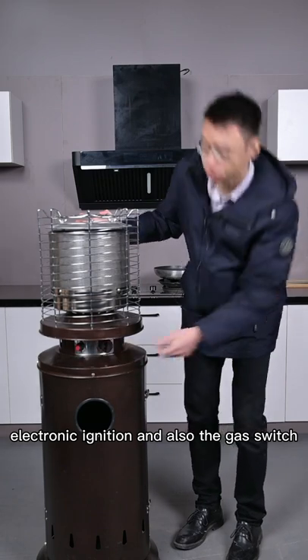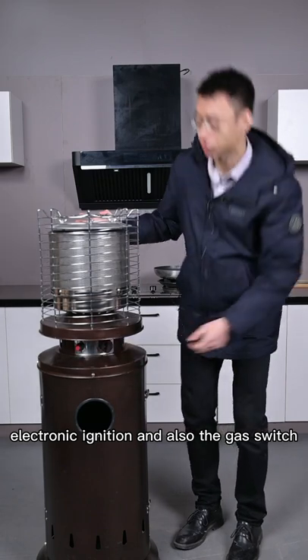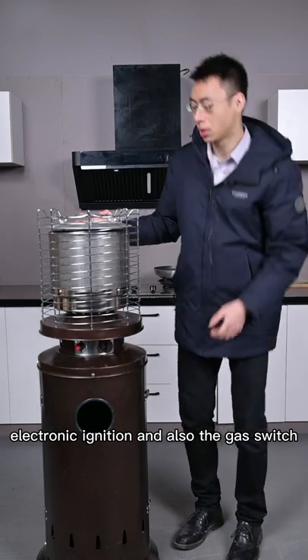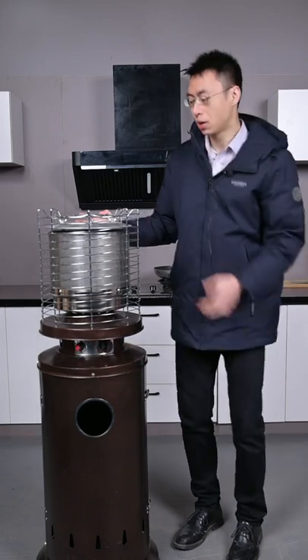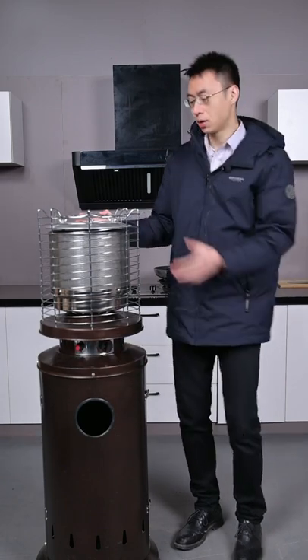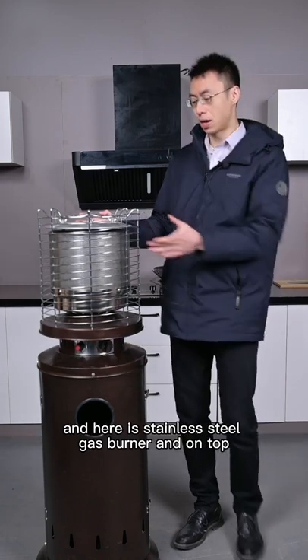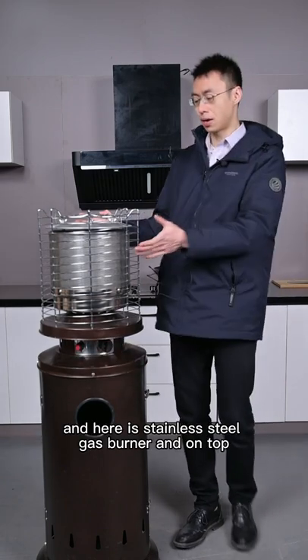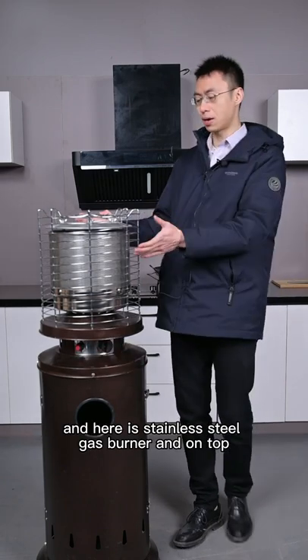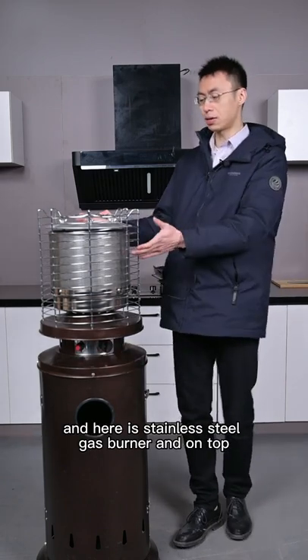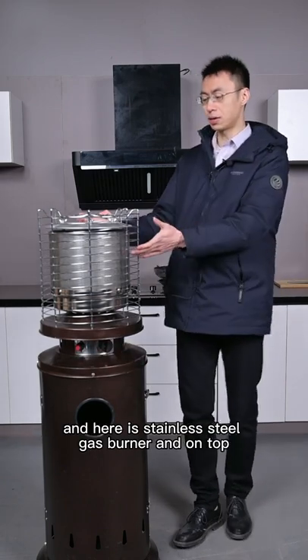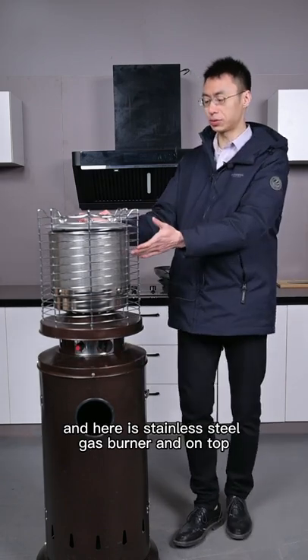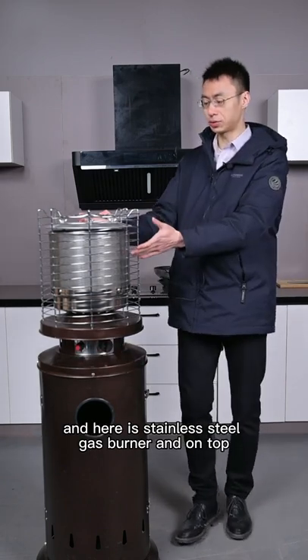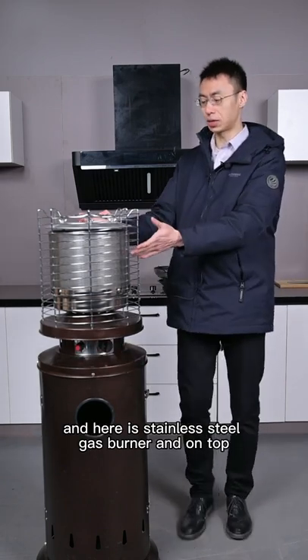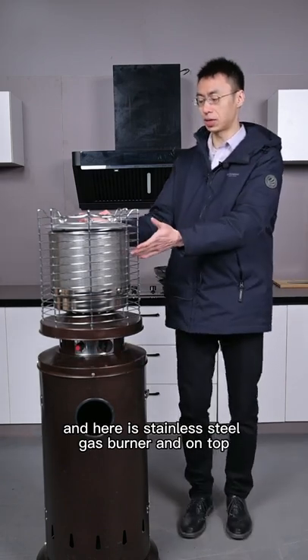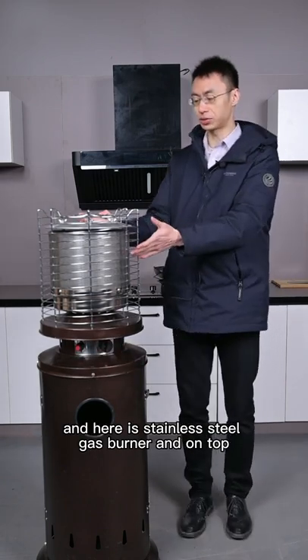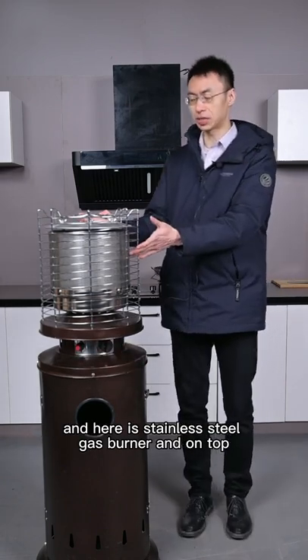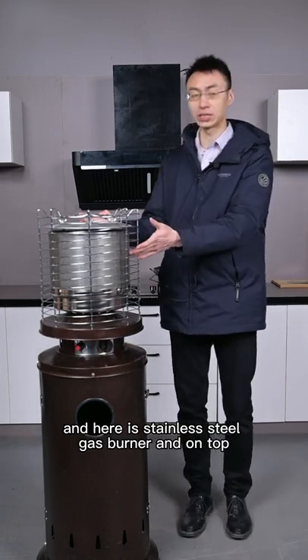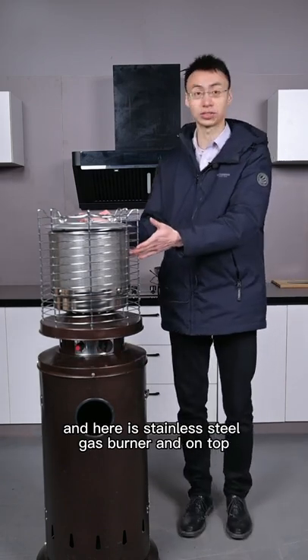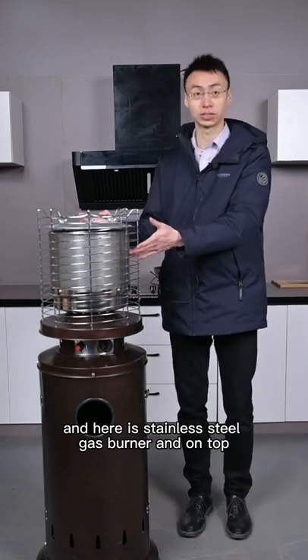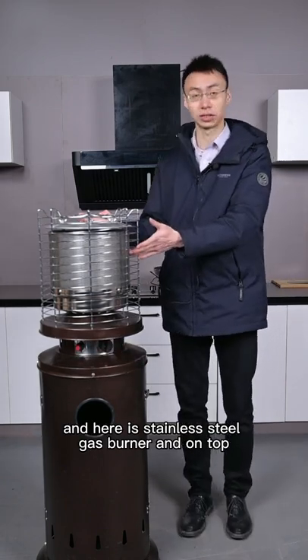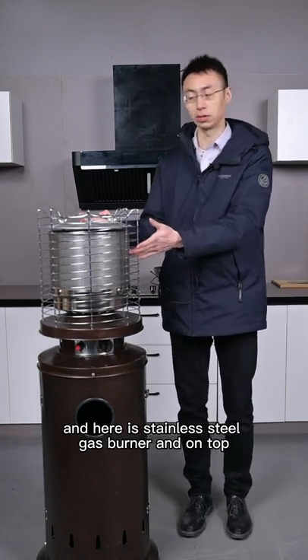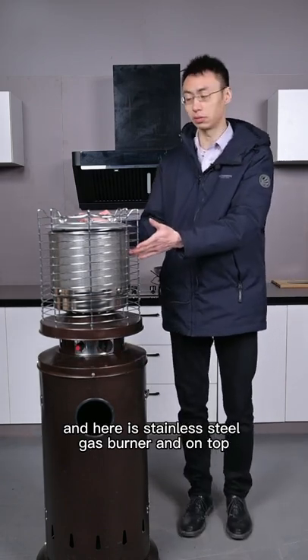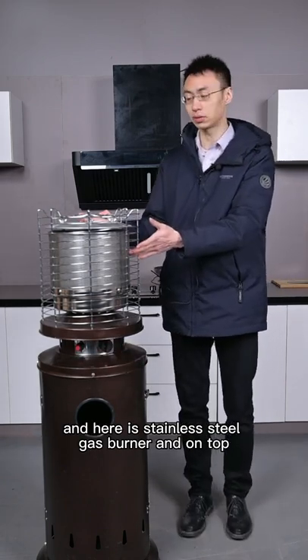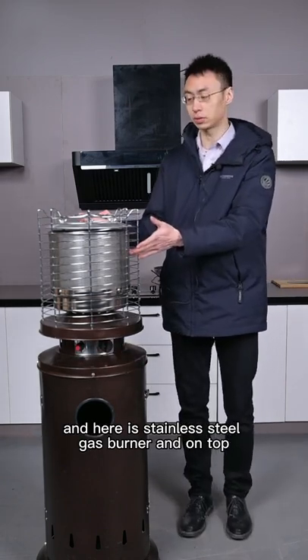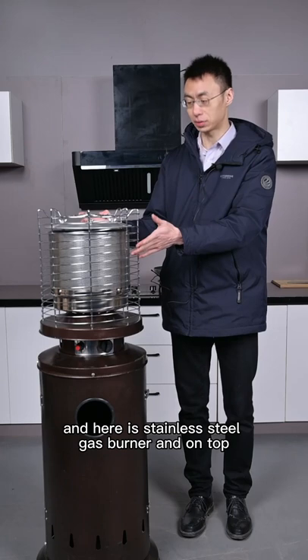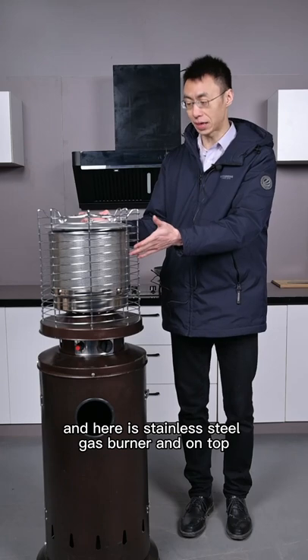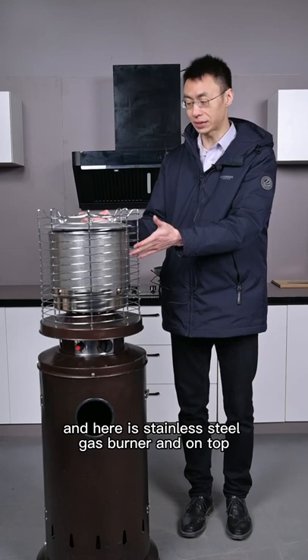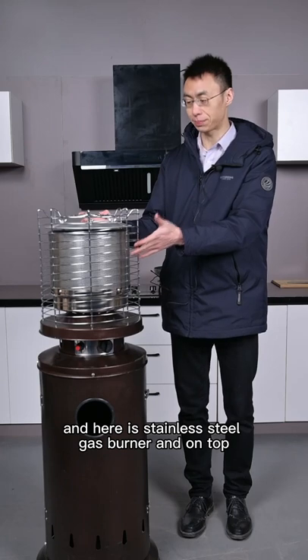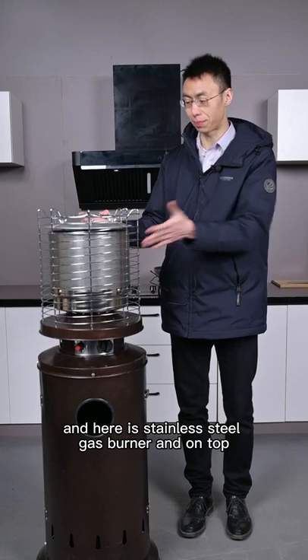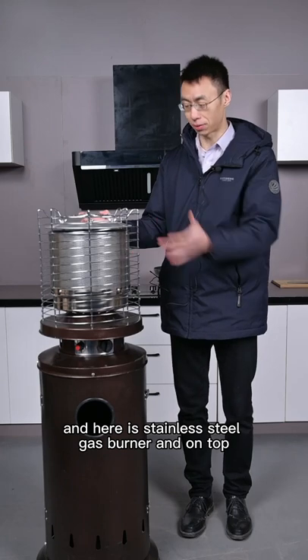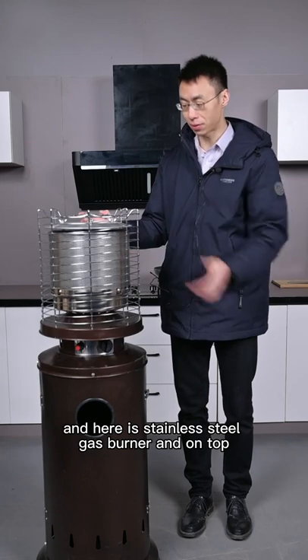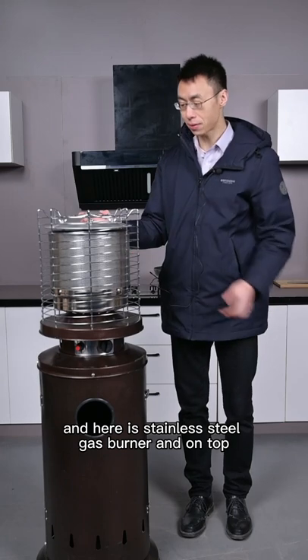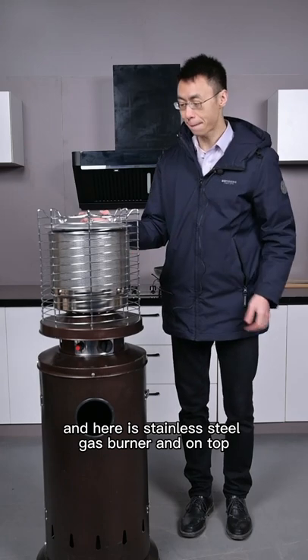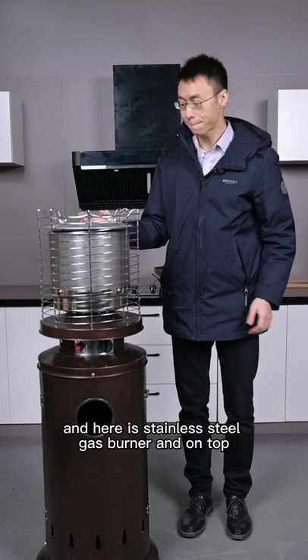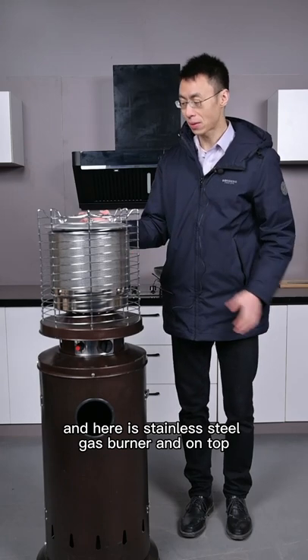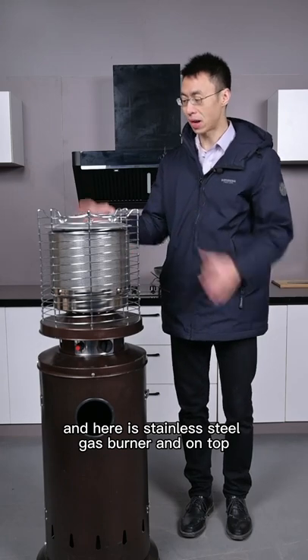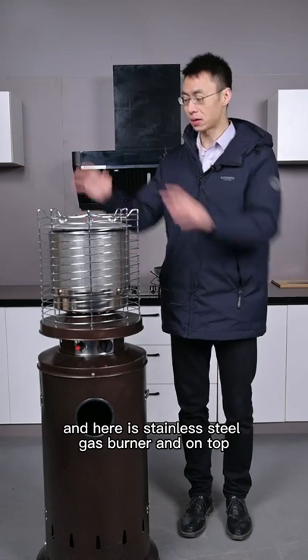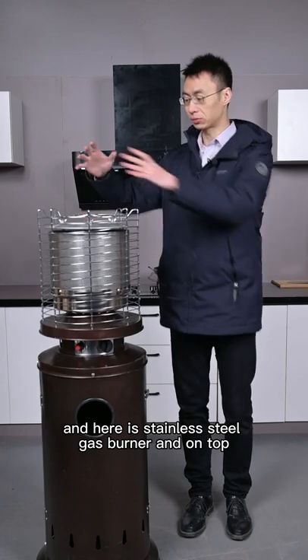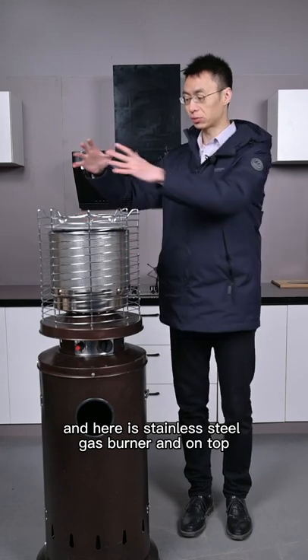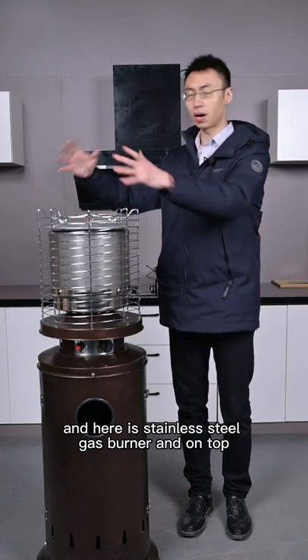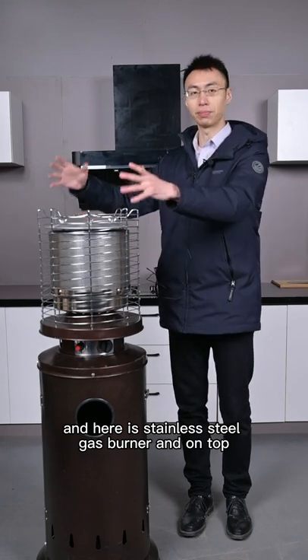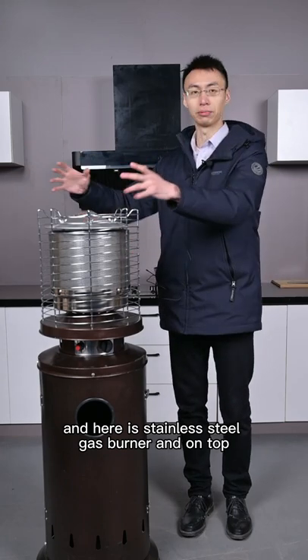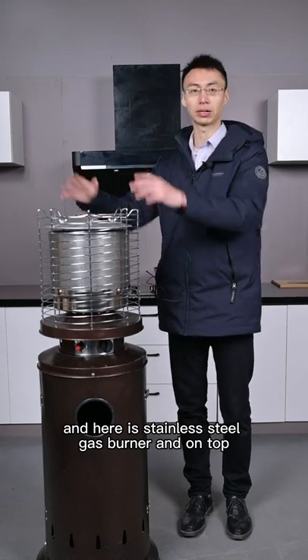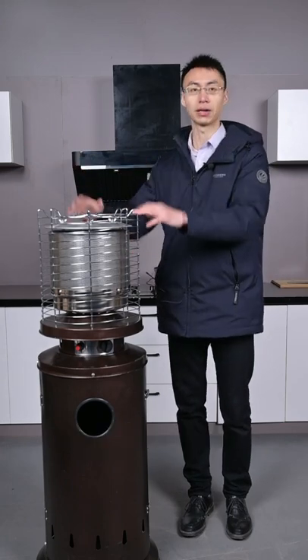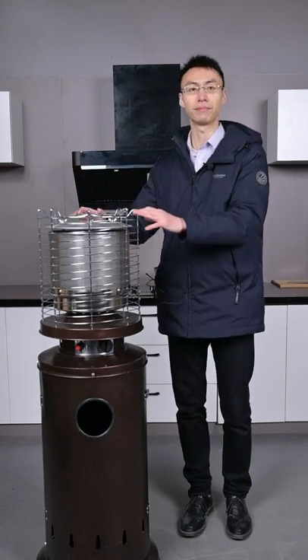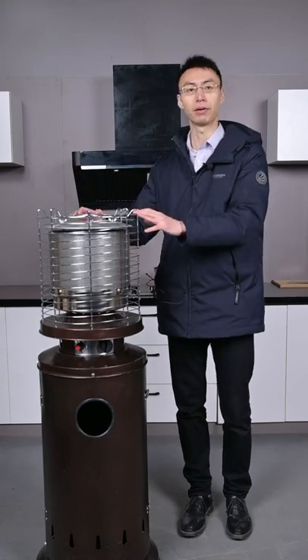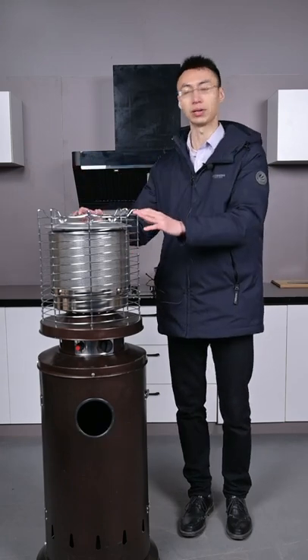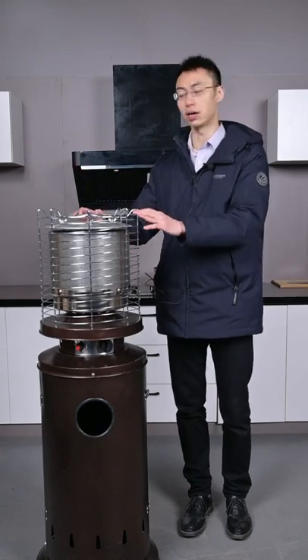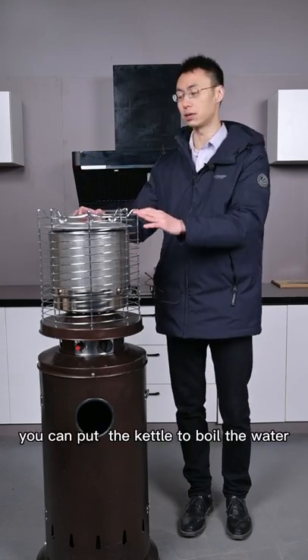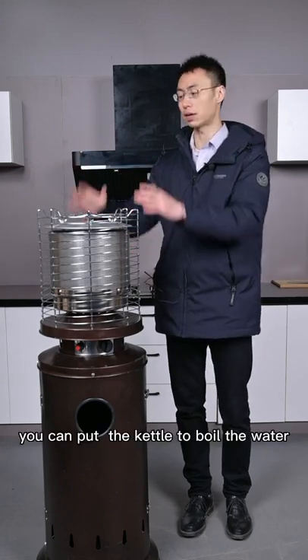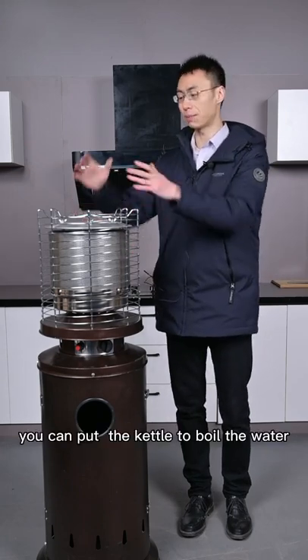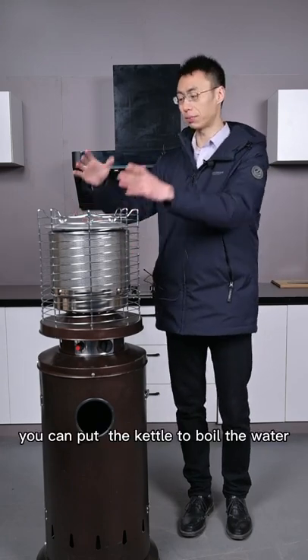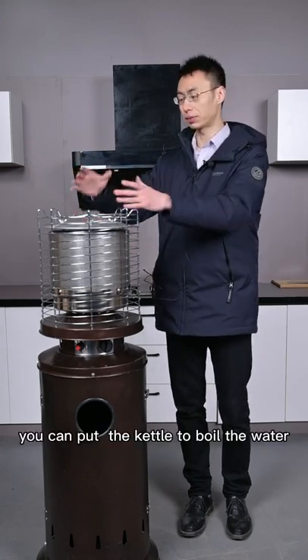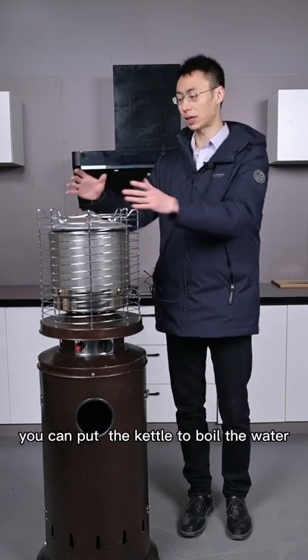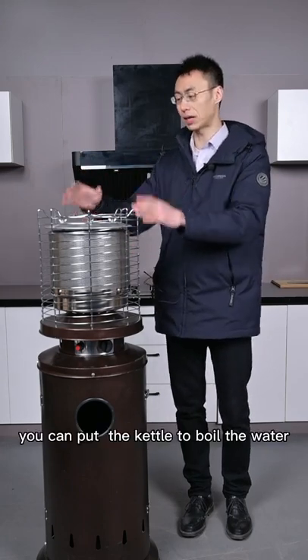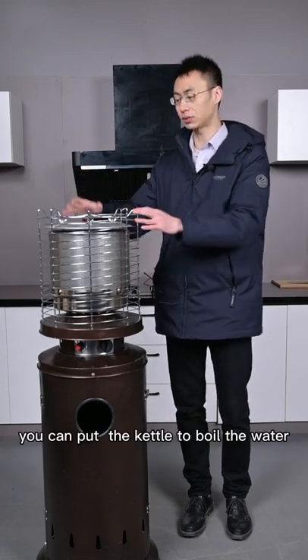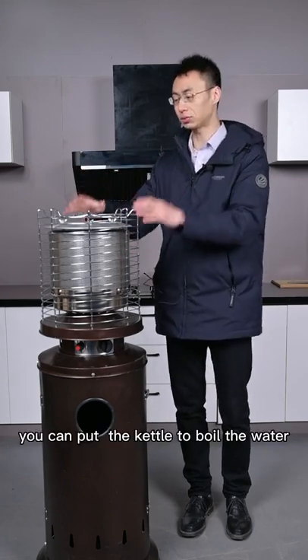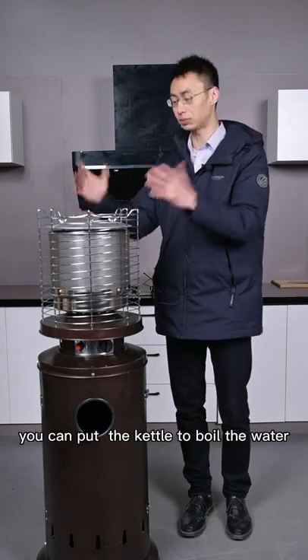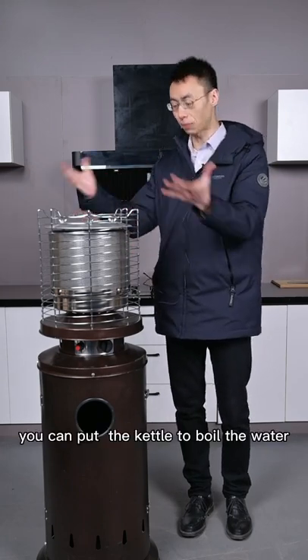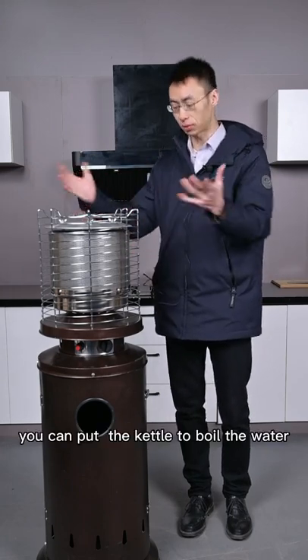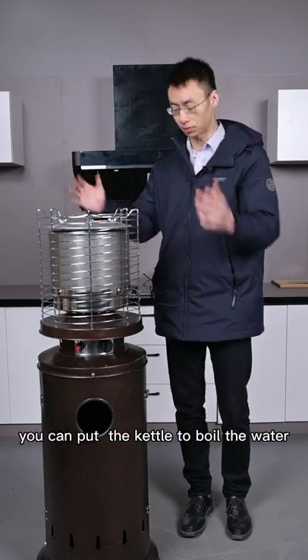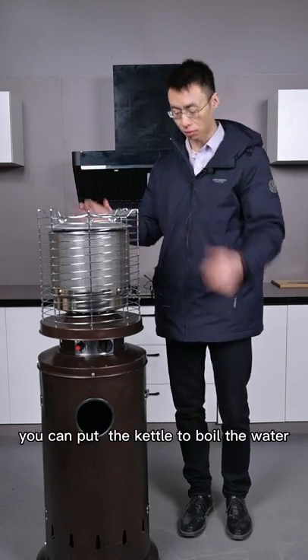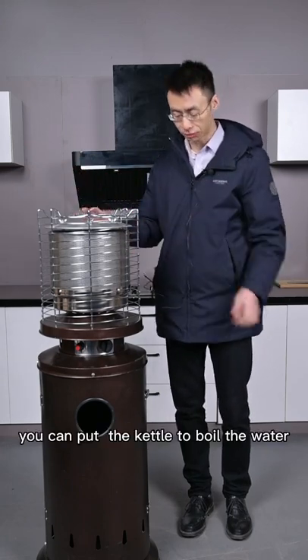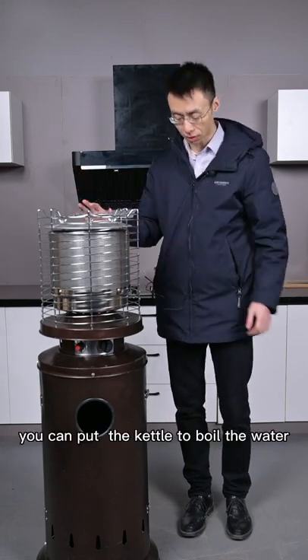Here is a stainless steel gas burner, and on top you can put the kettle to boil the water.